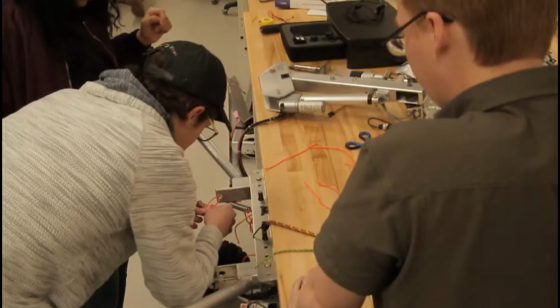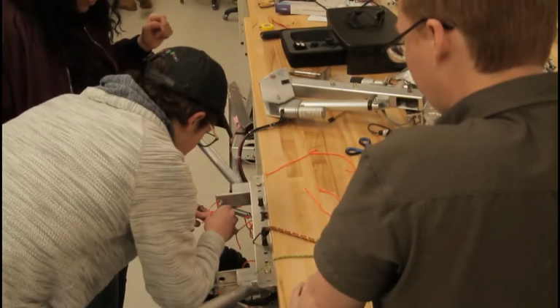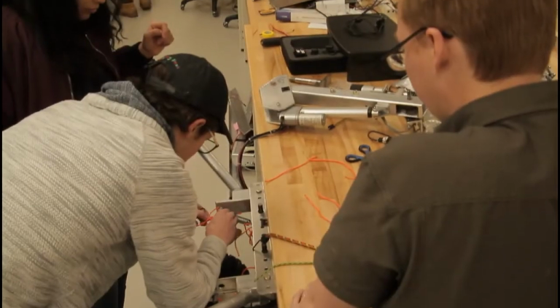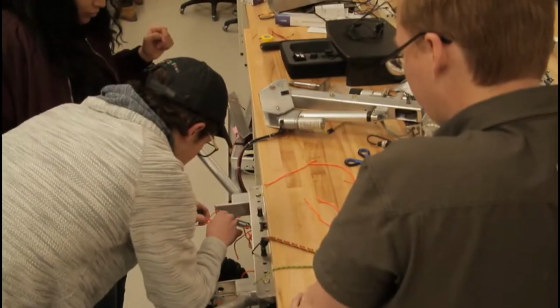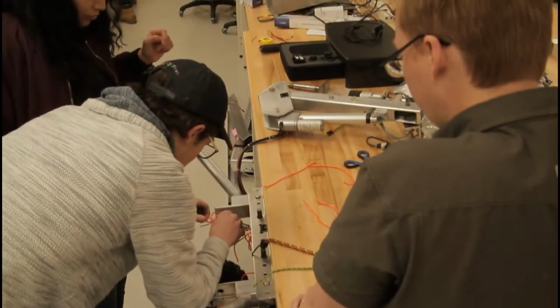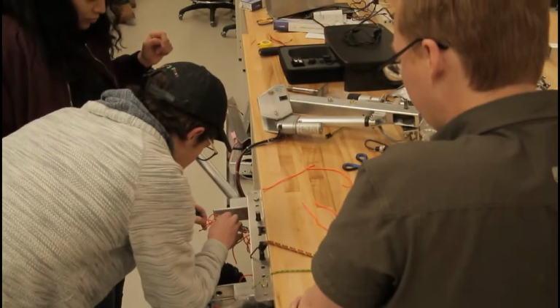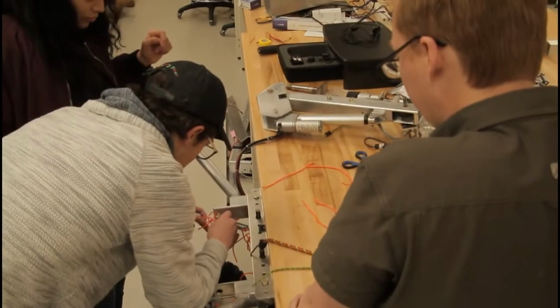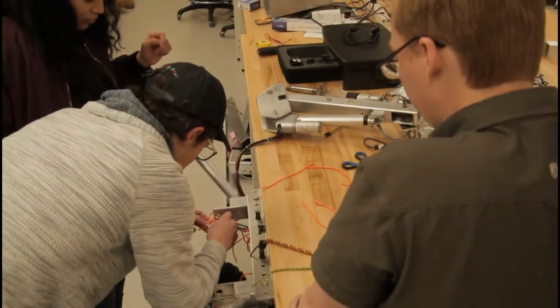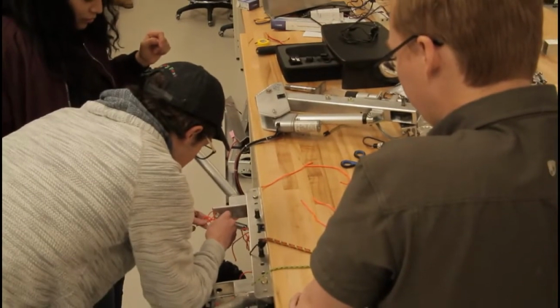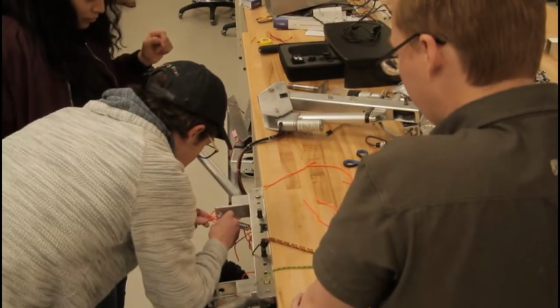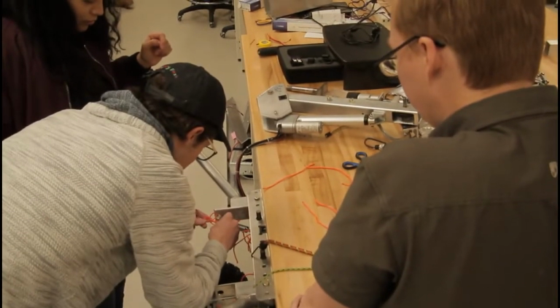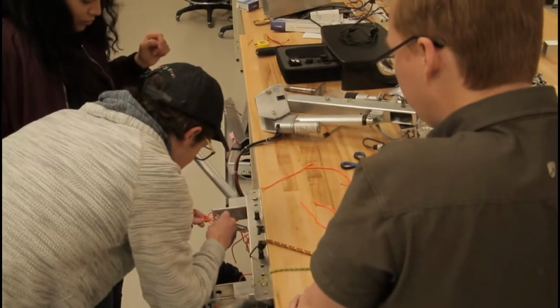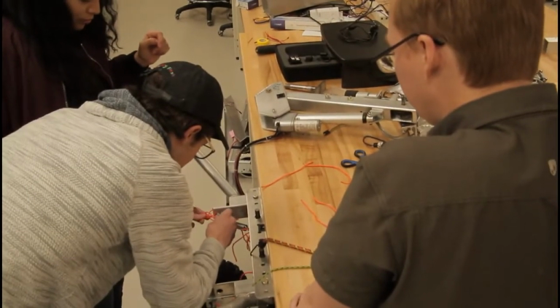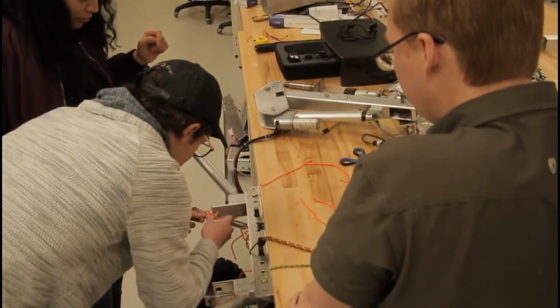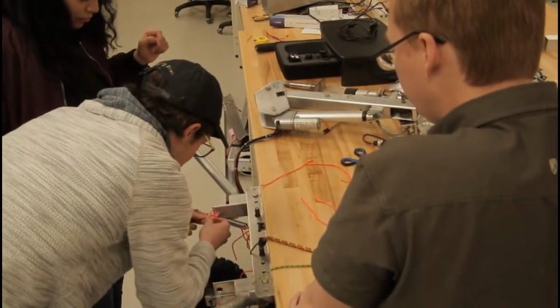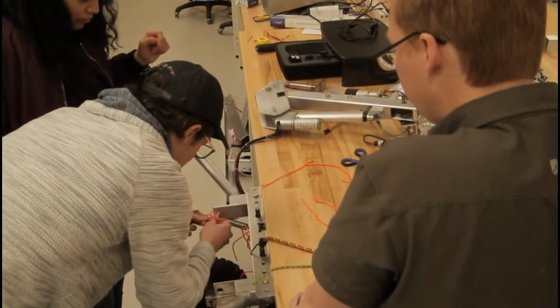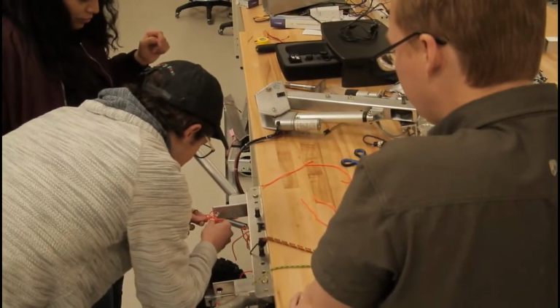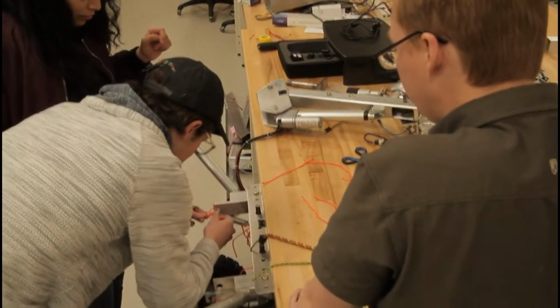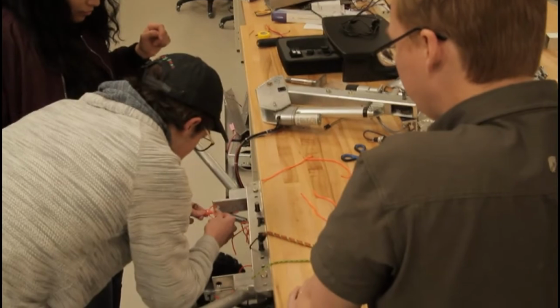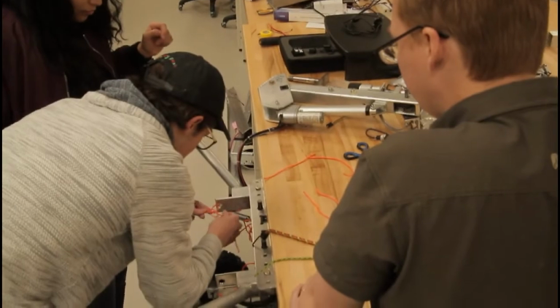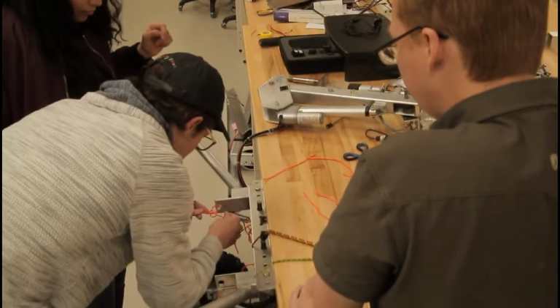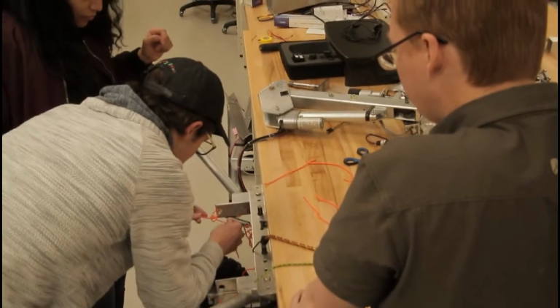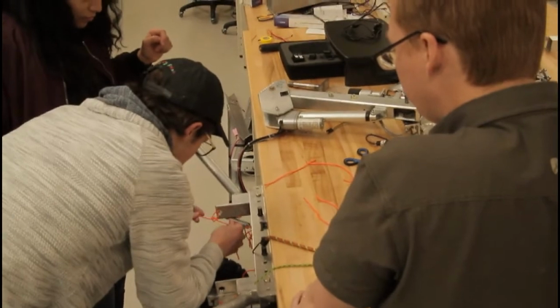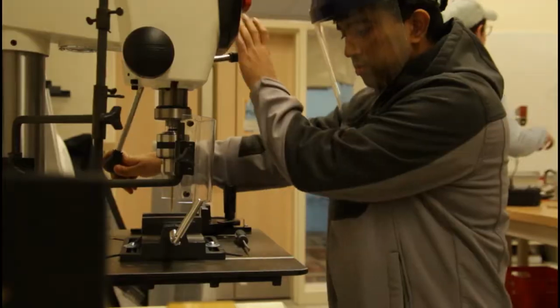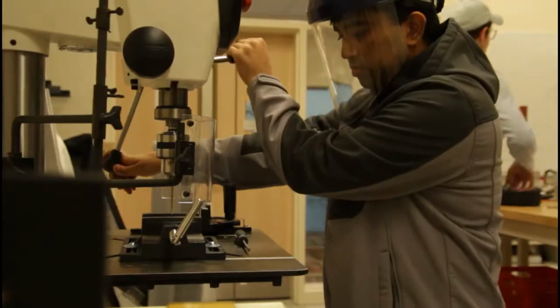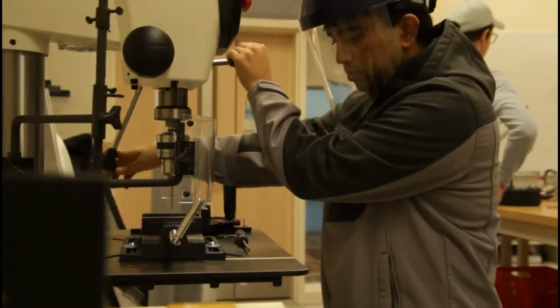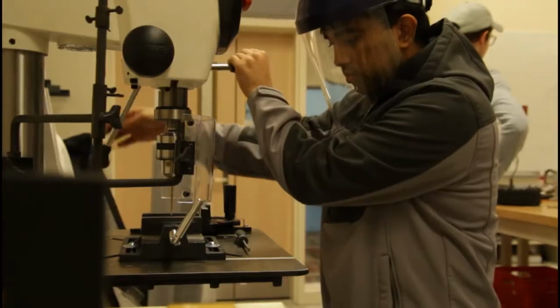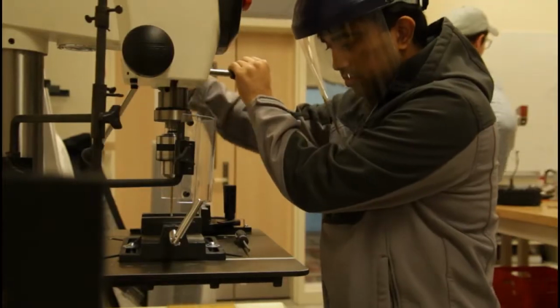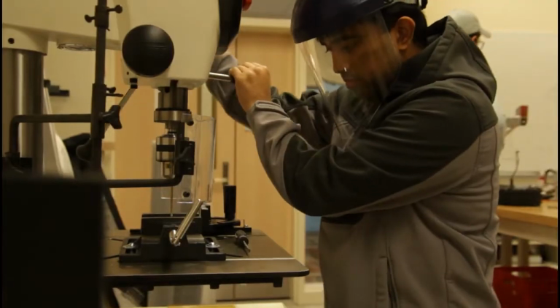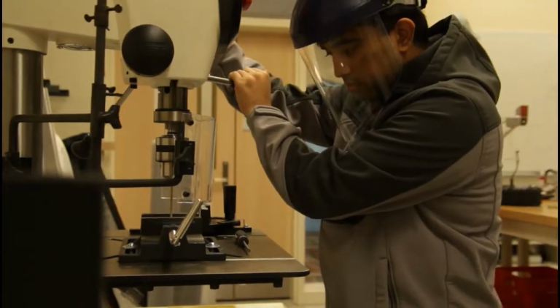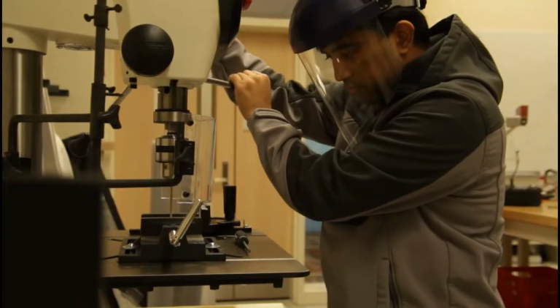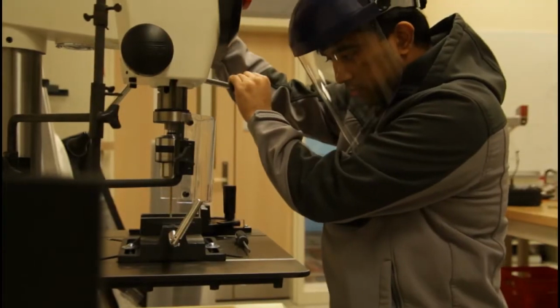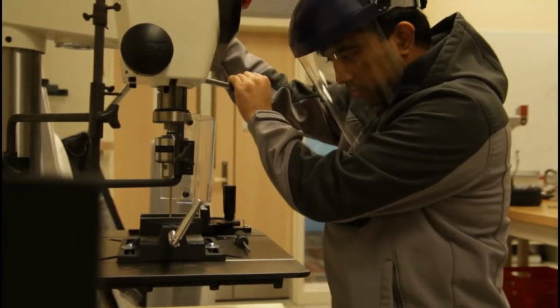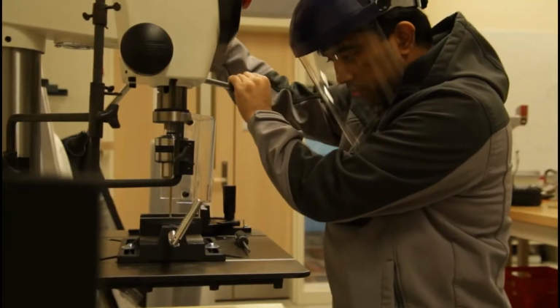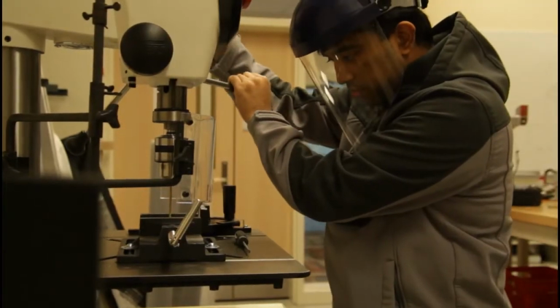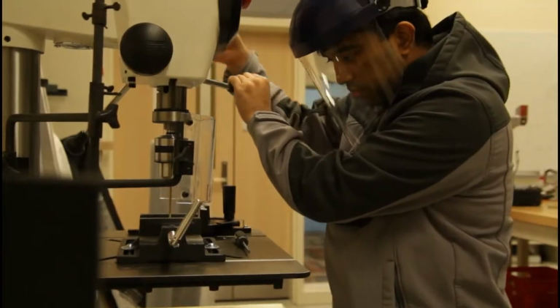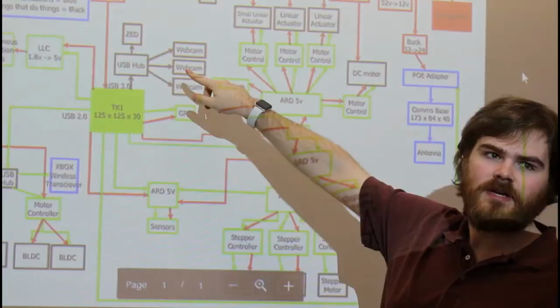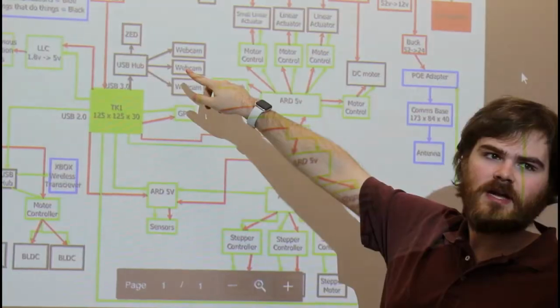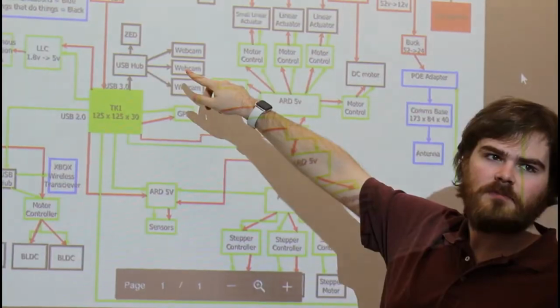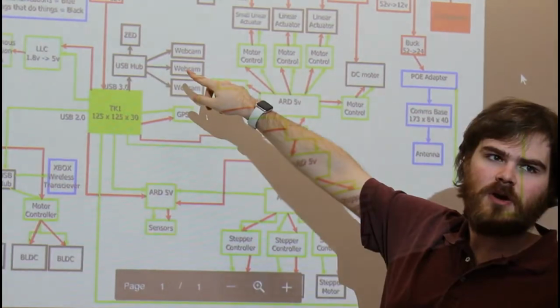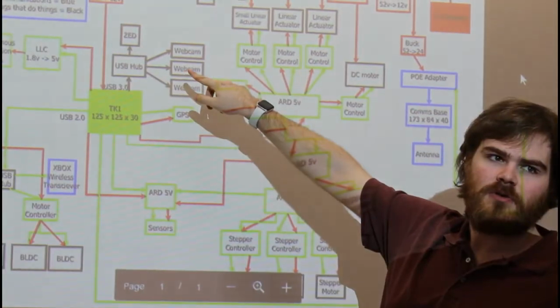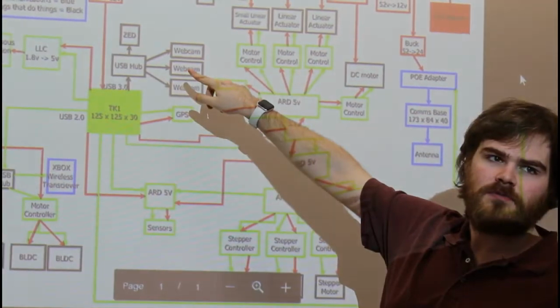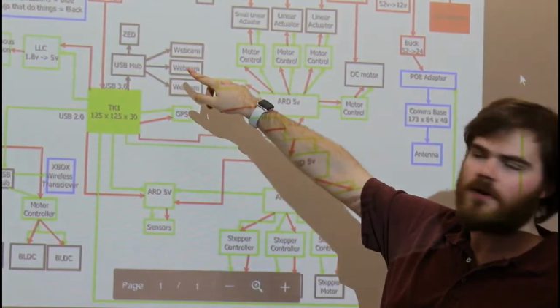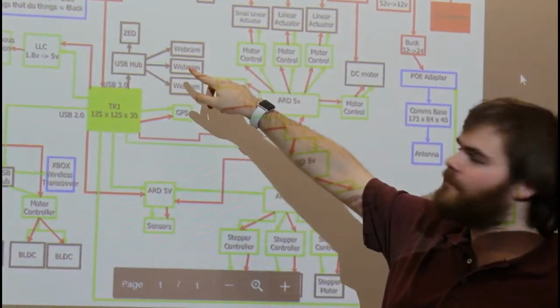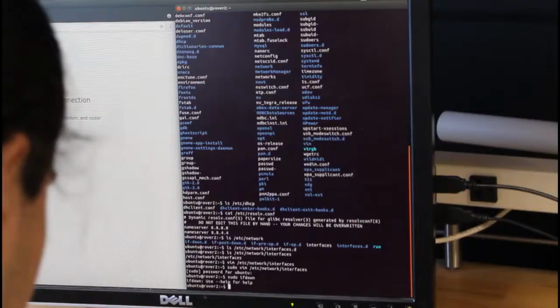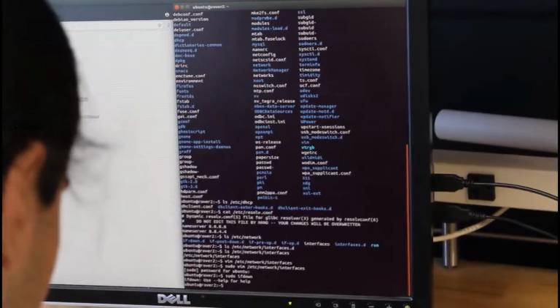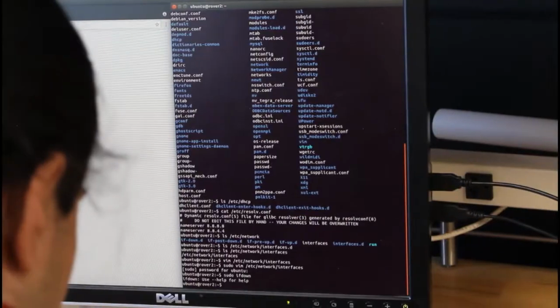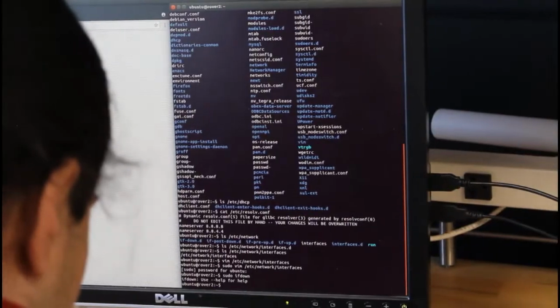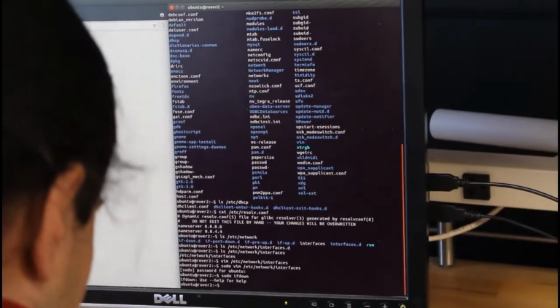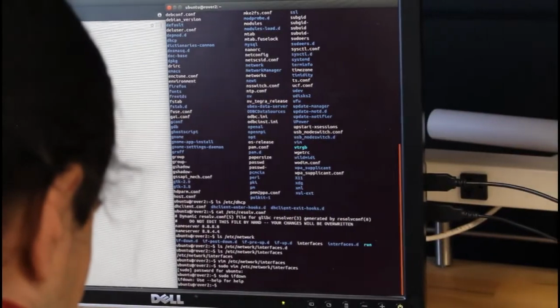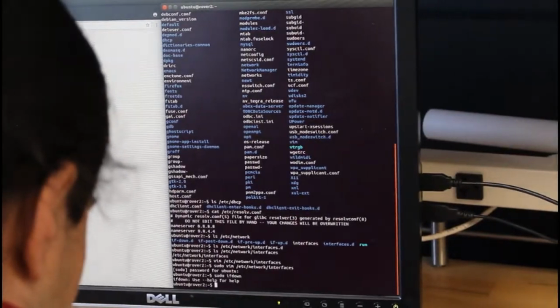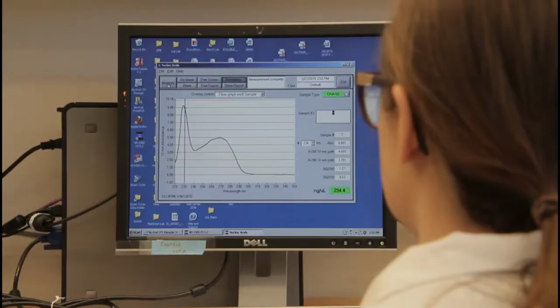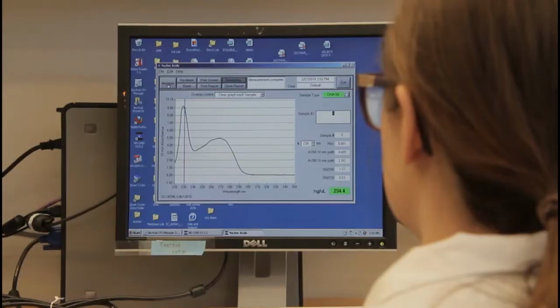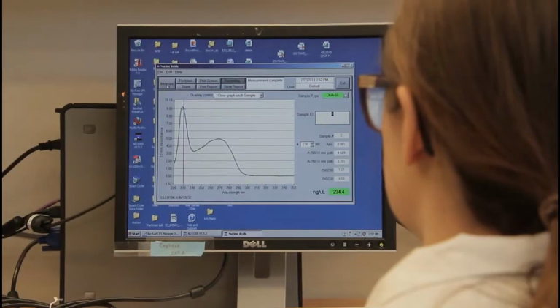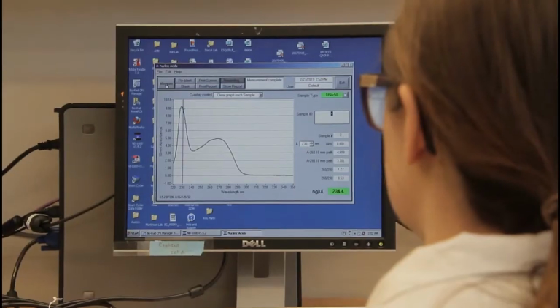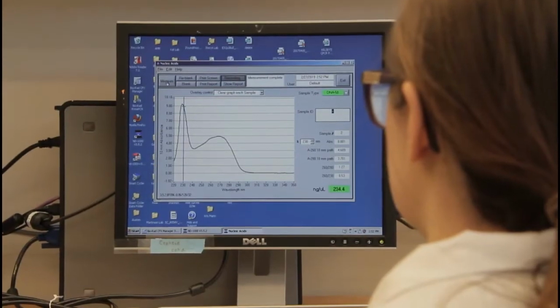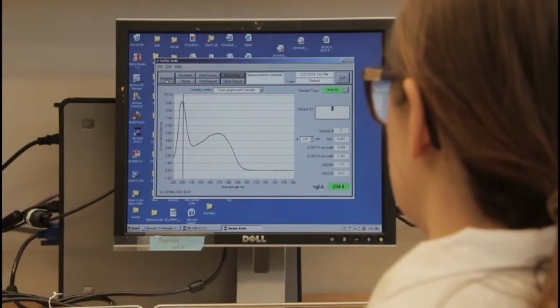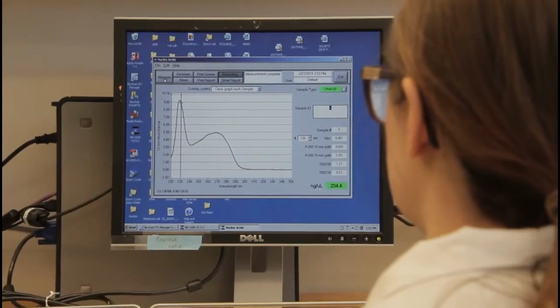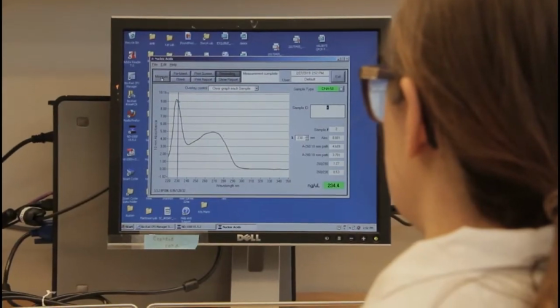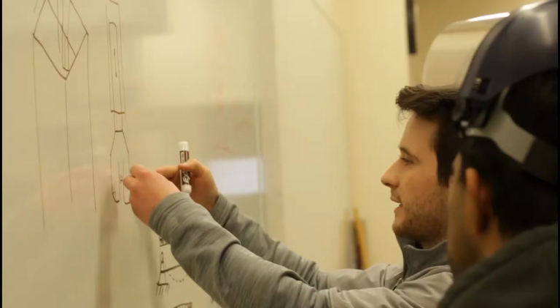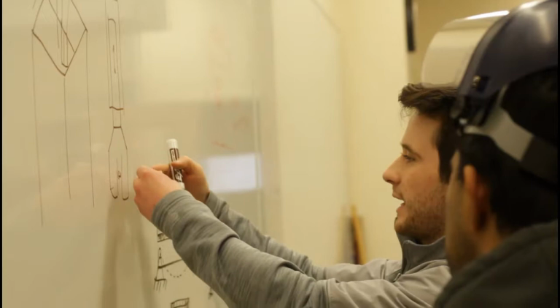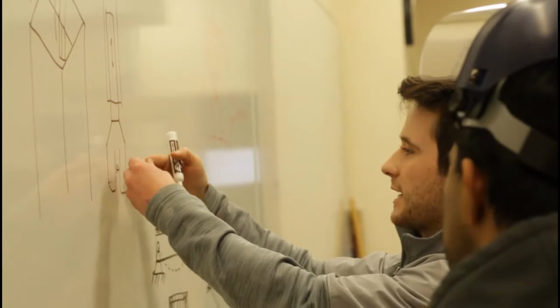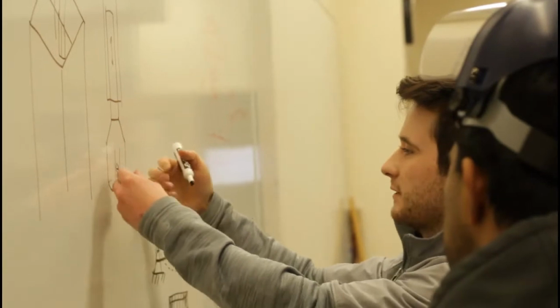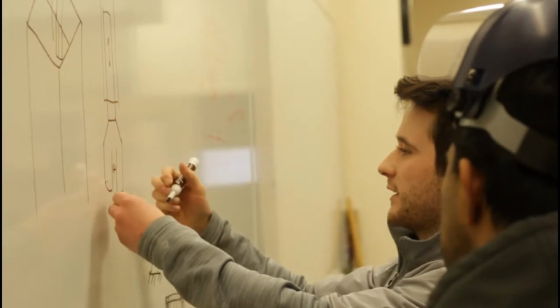UAA Robotics is divided into teams dedicated to each rover subsystem: mechanical, electrical, software, science, and project management.